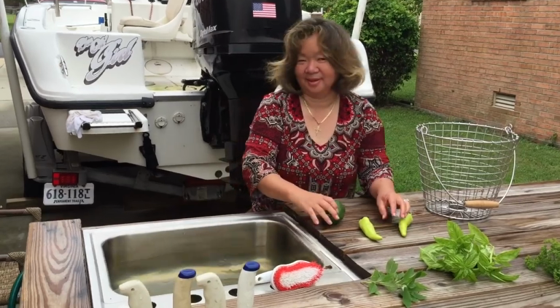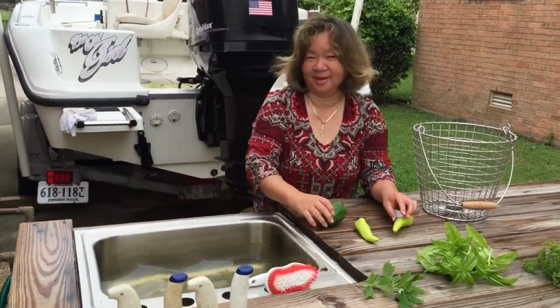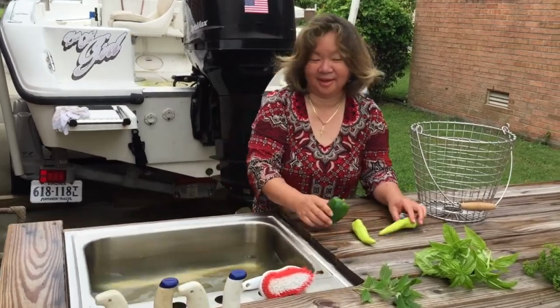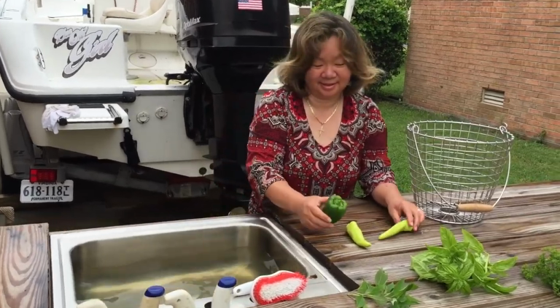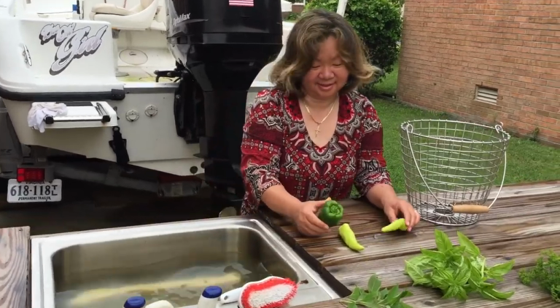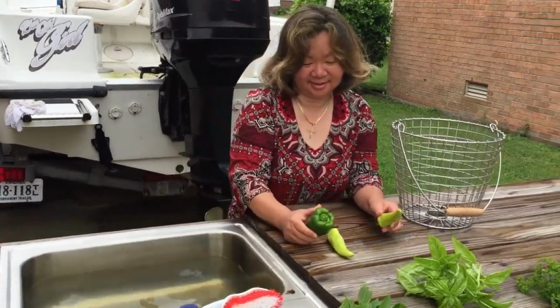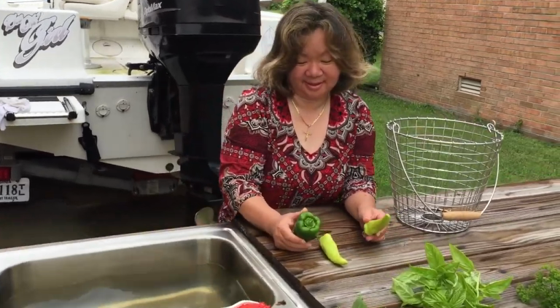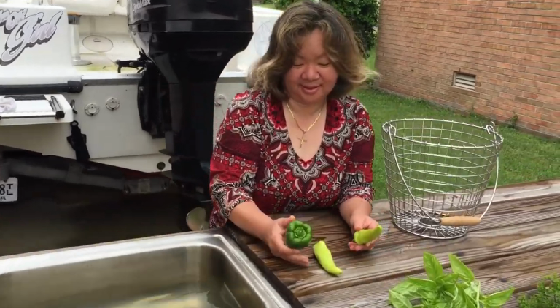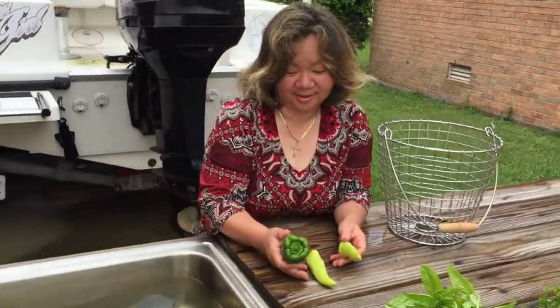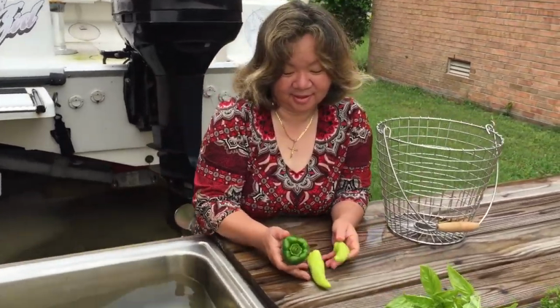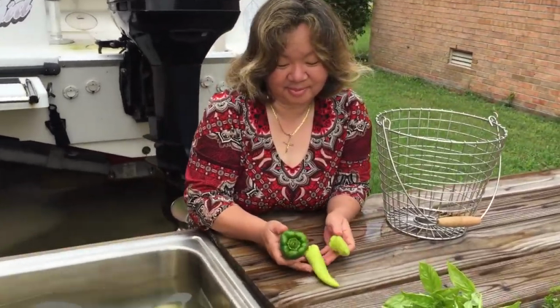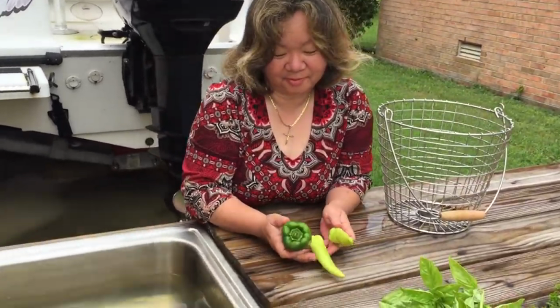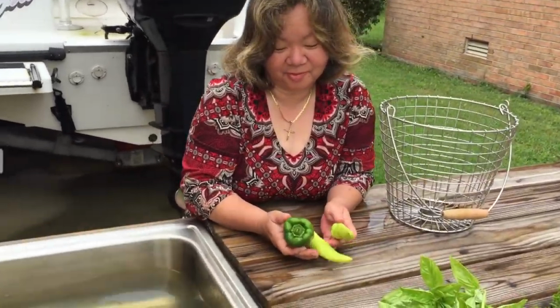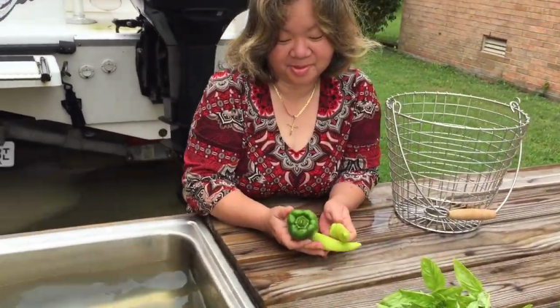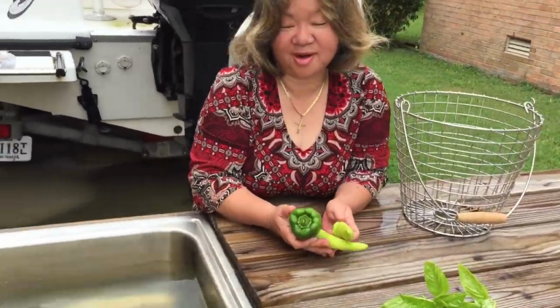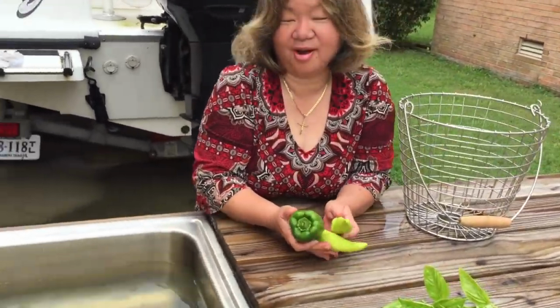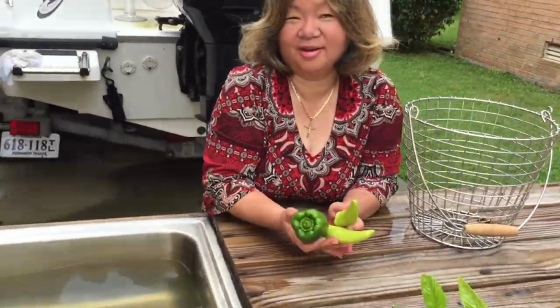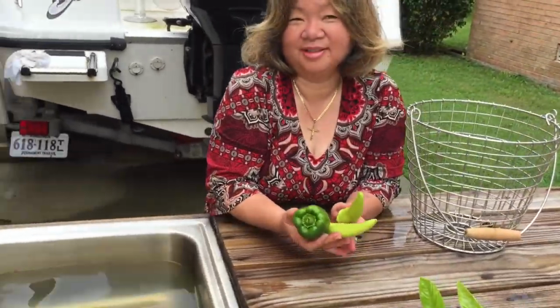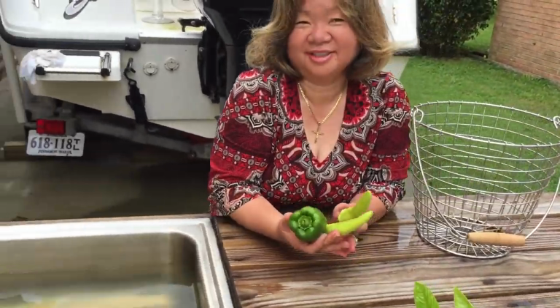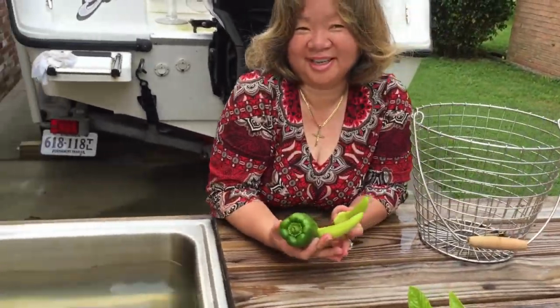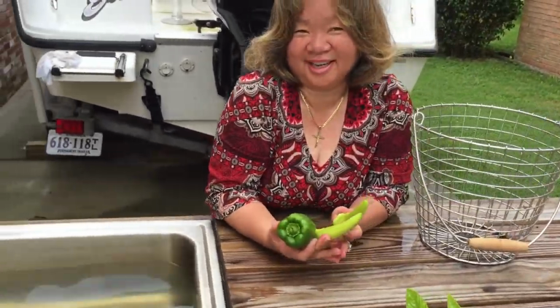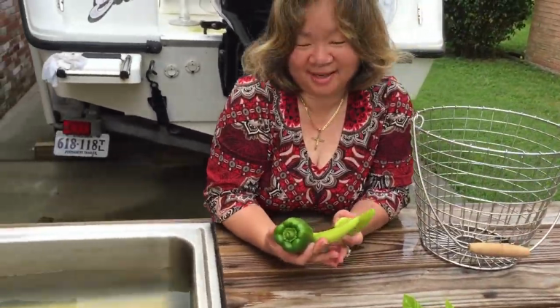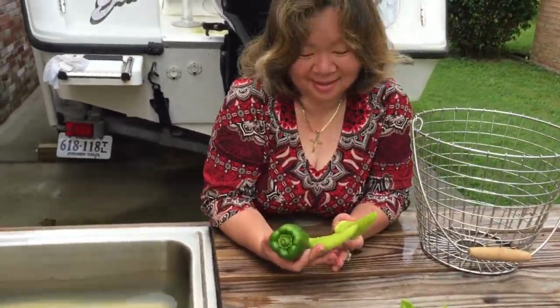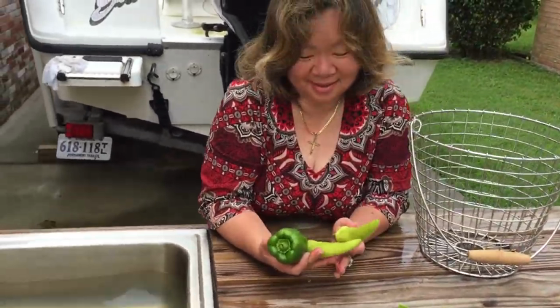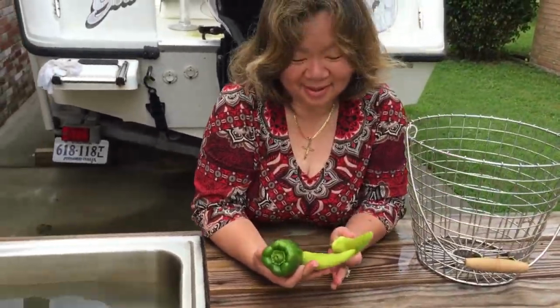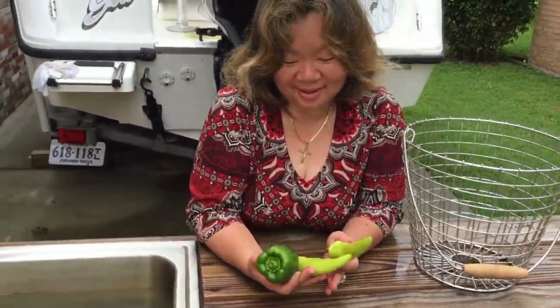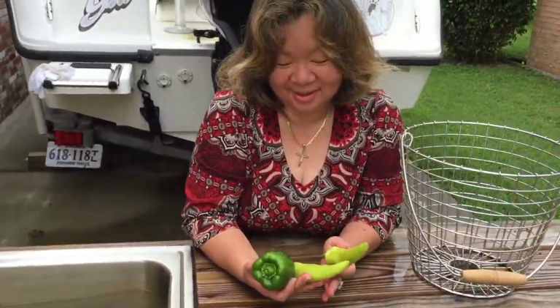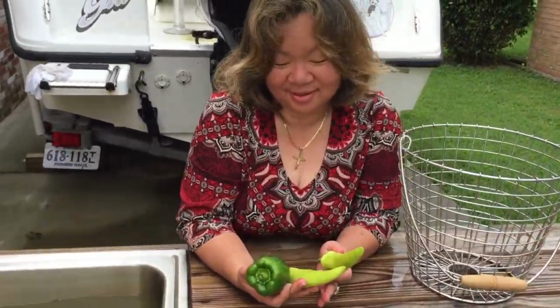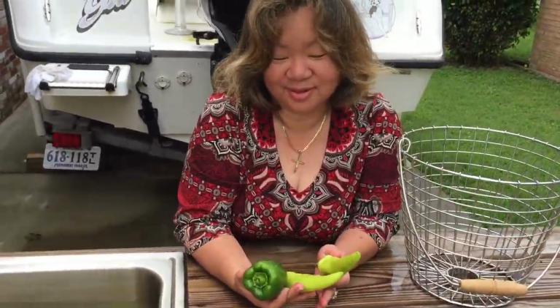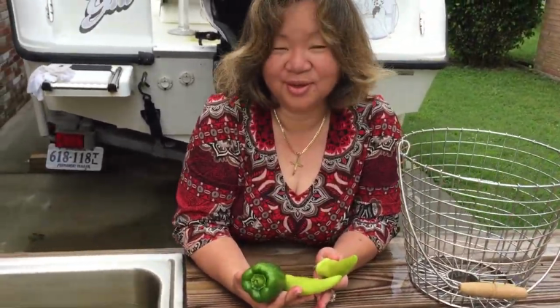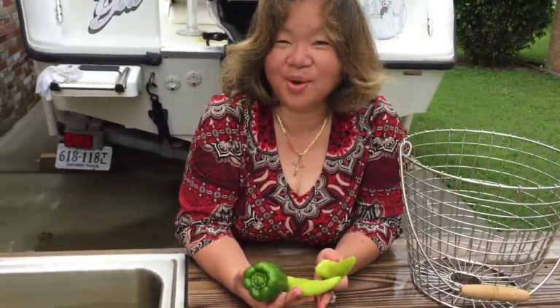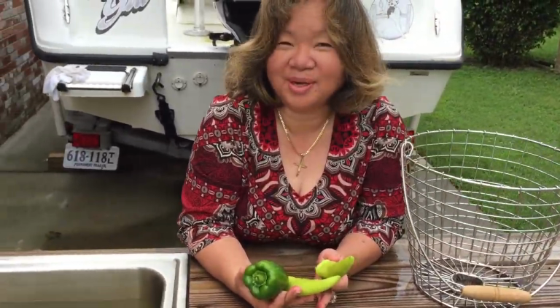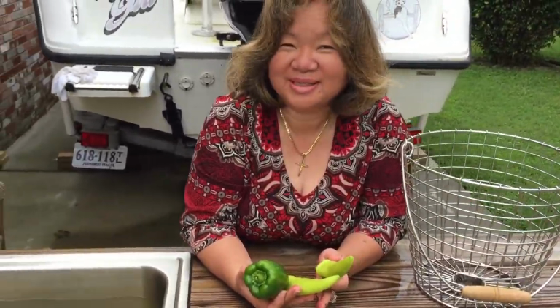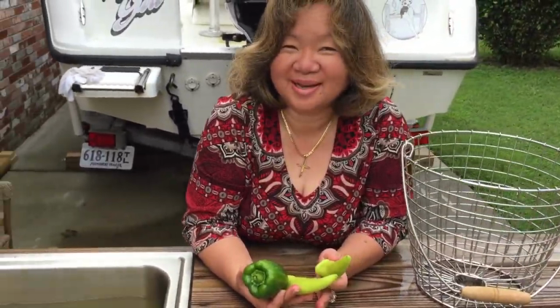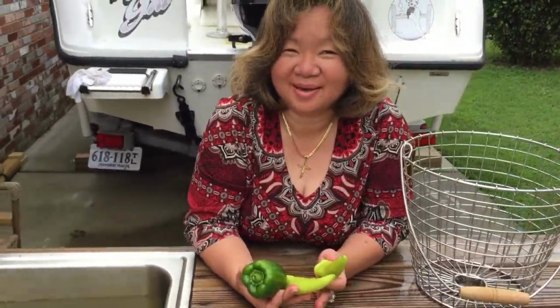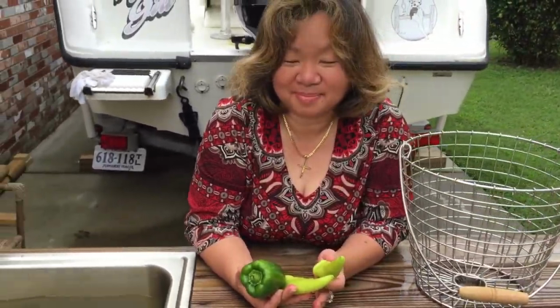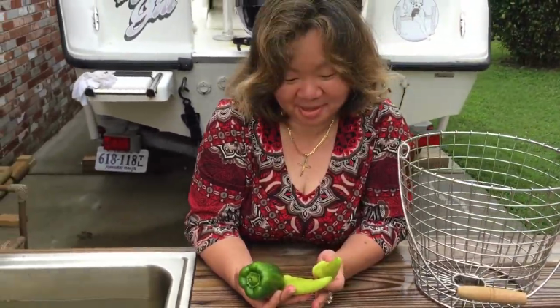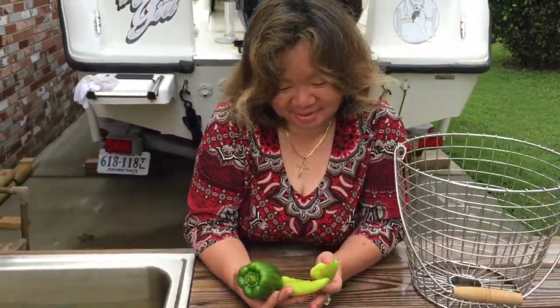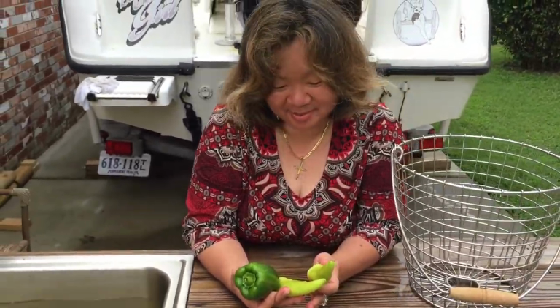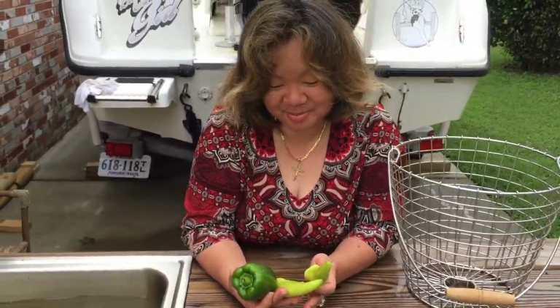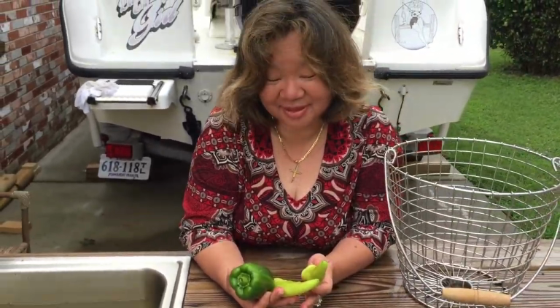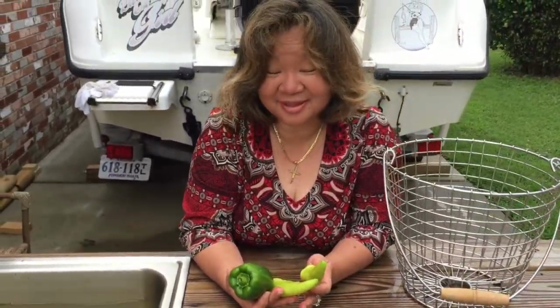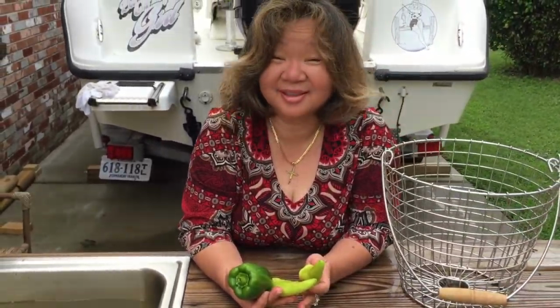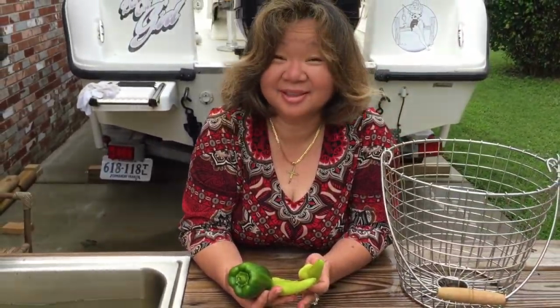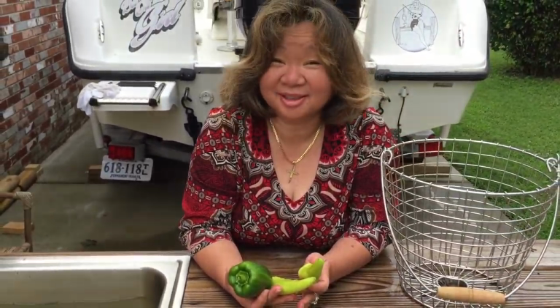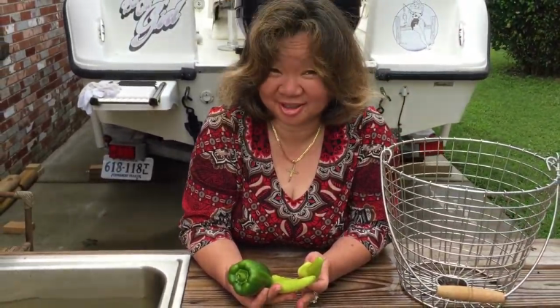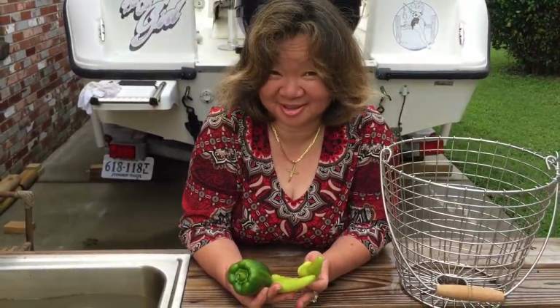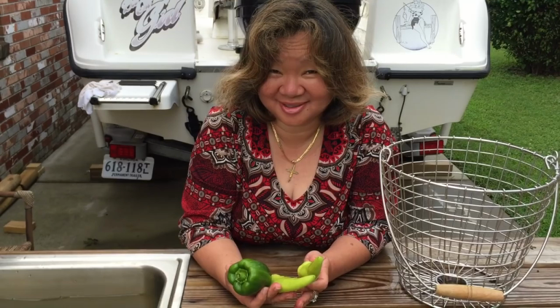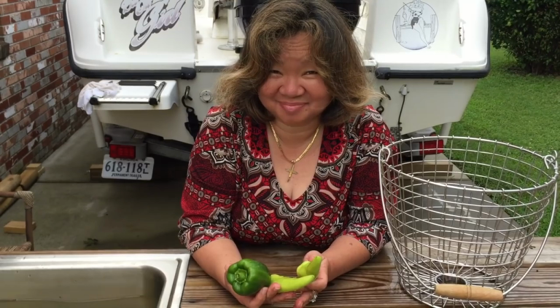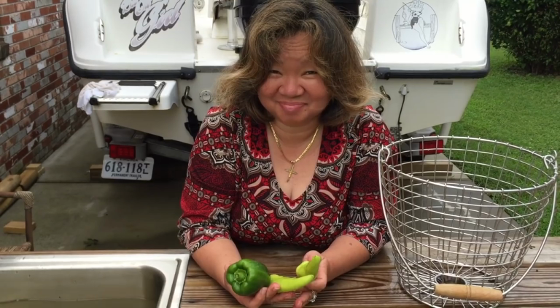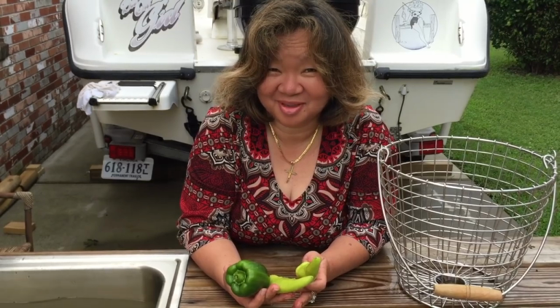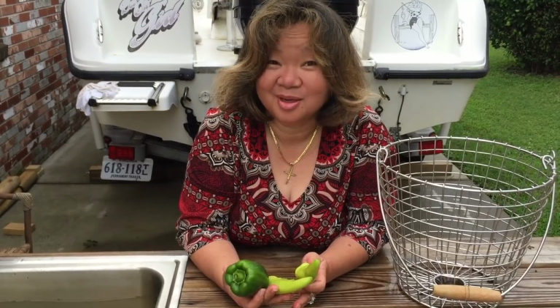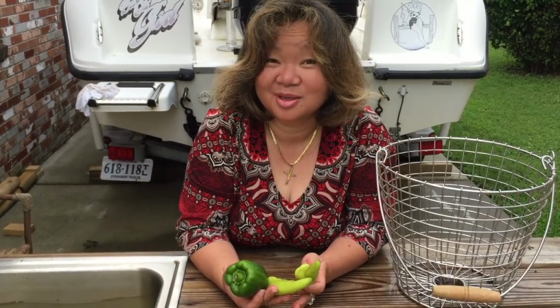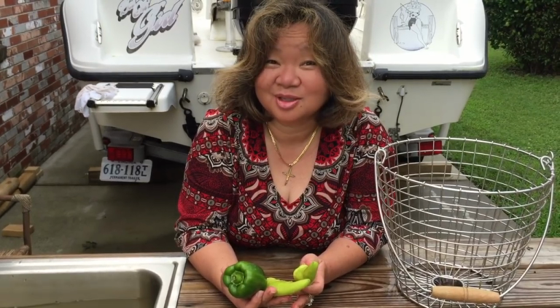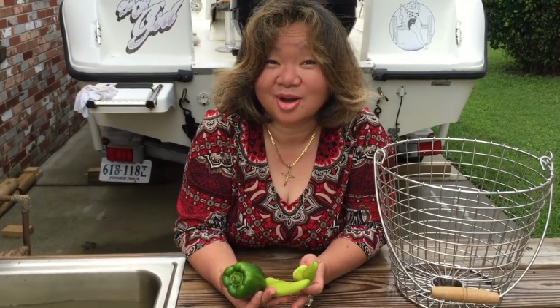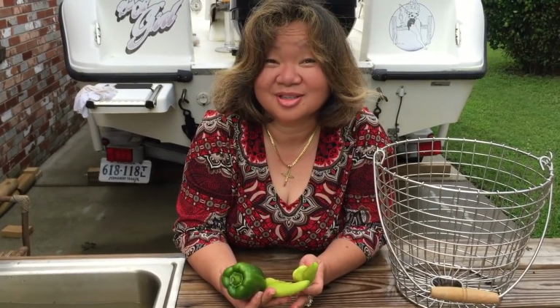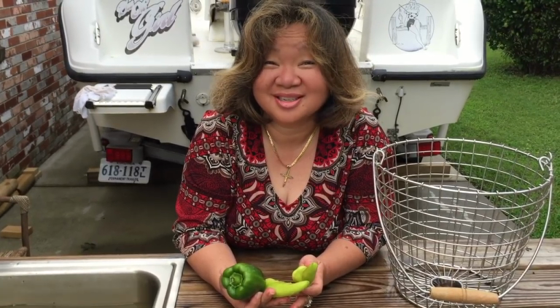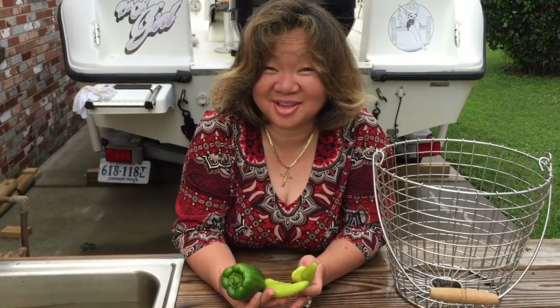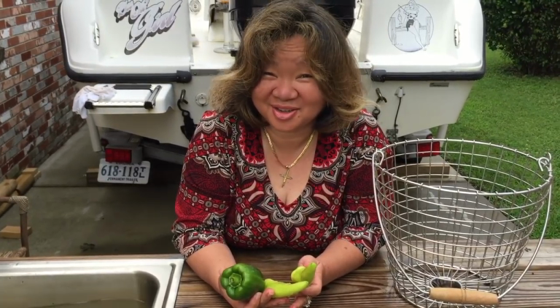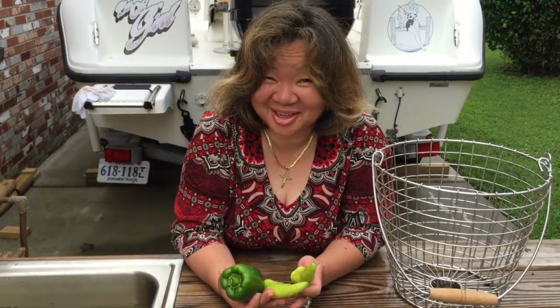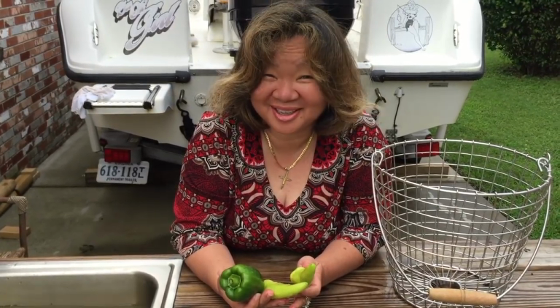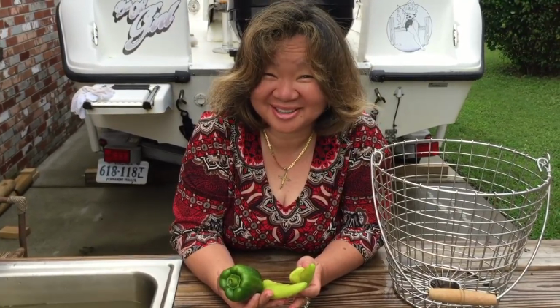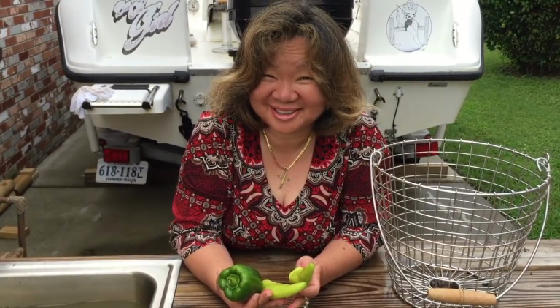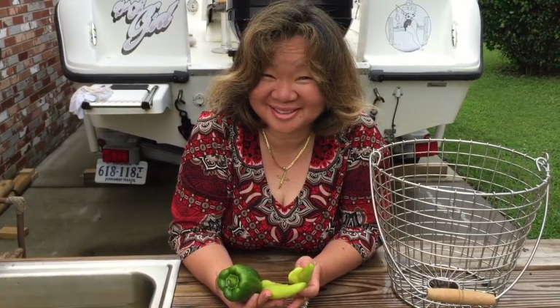I just need a little bit from the garden today to go inside and make something delicious. I'll see you in the kitchen.